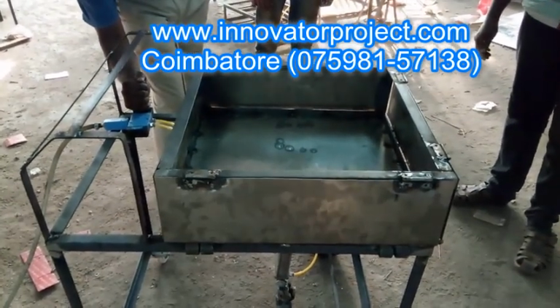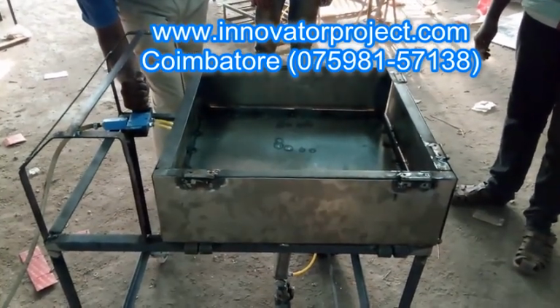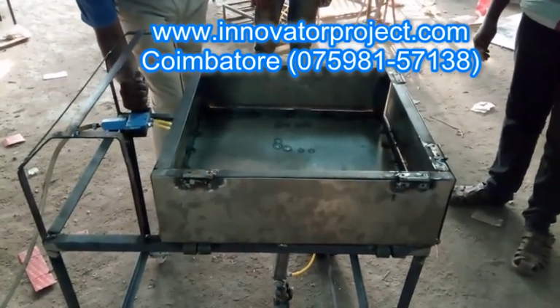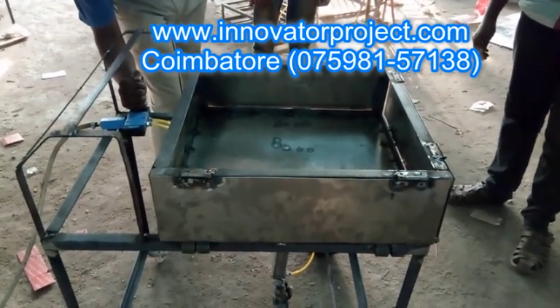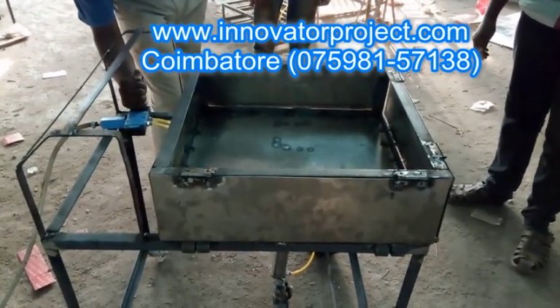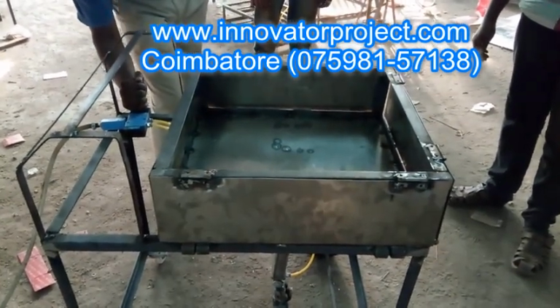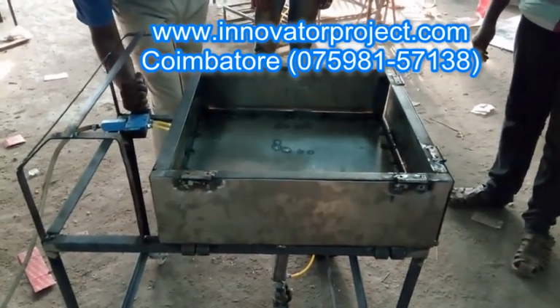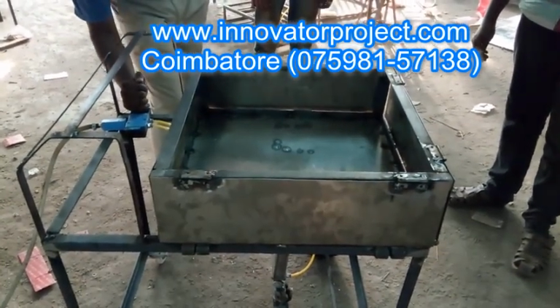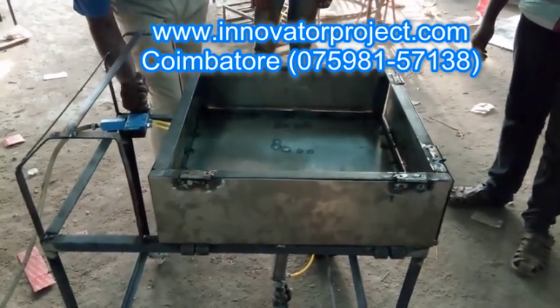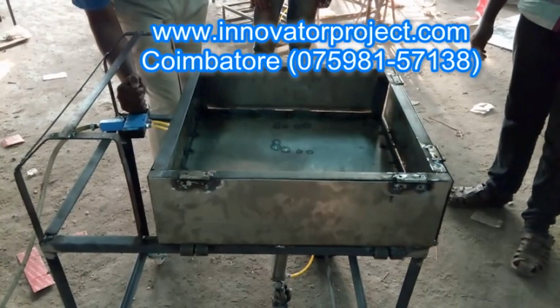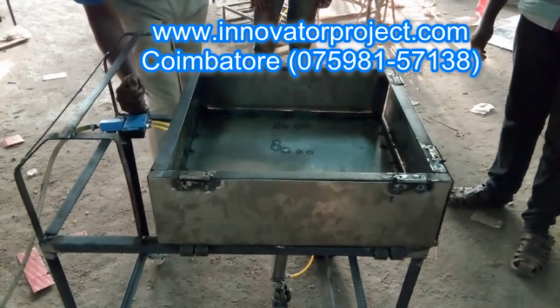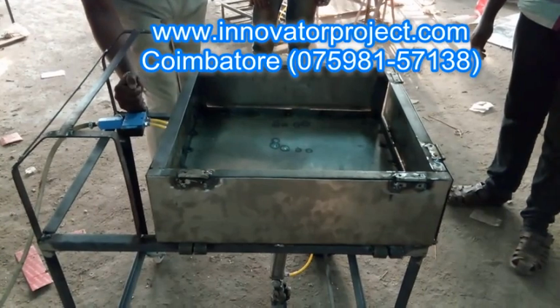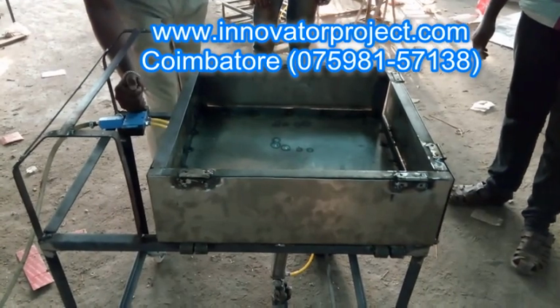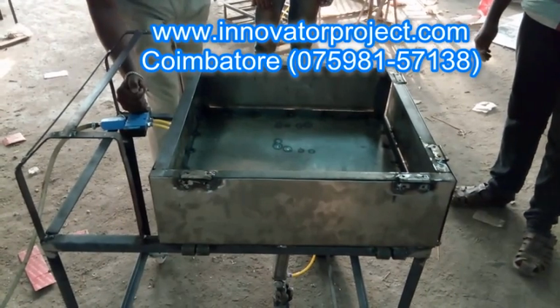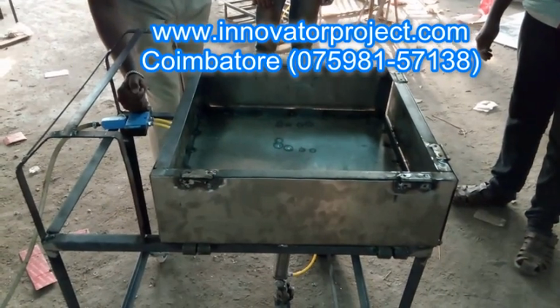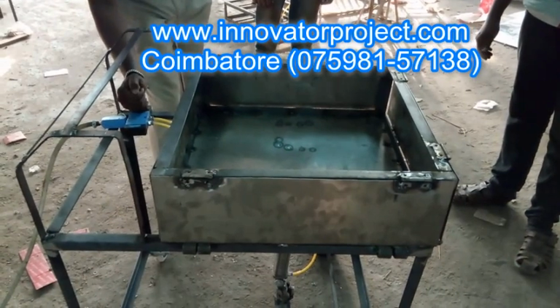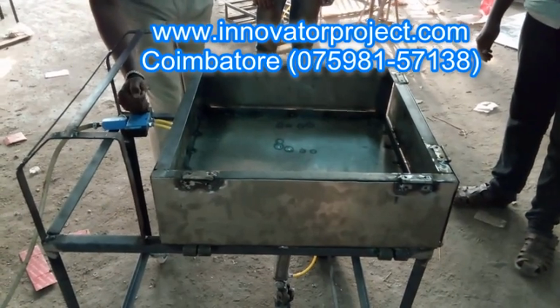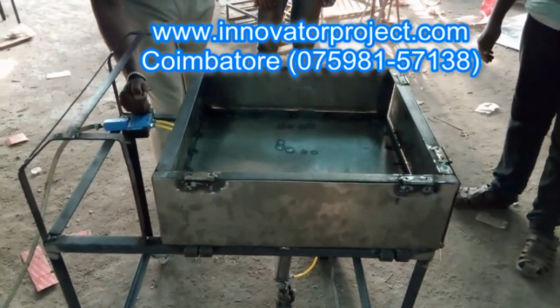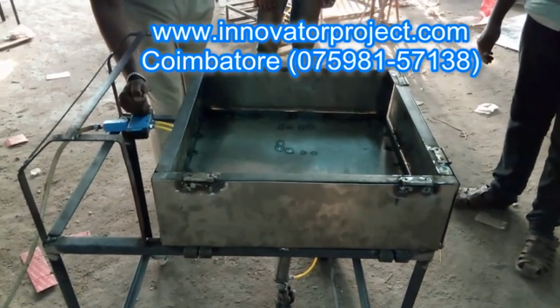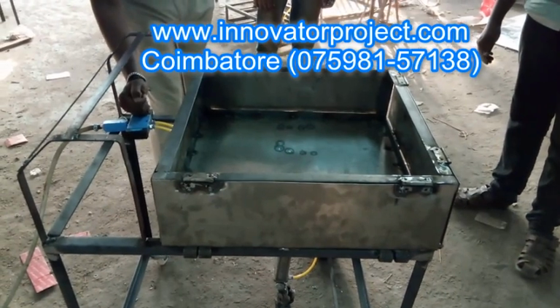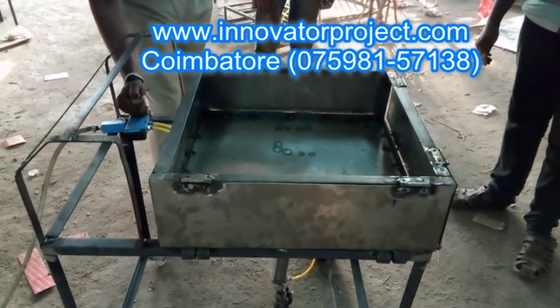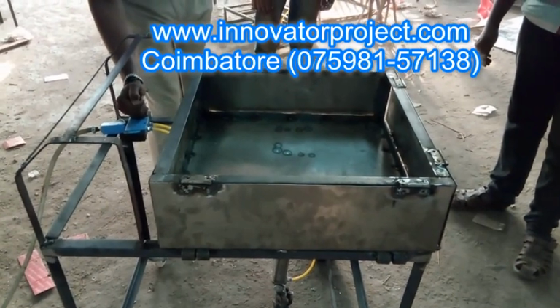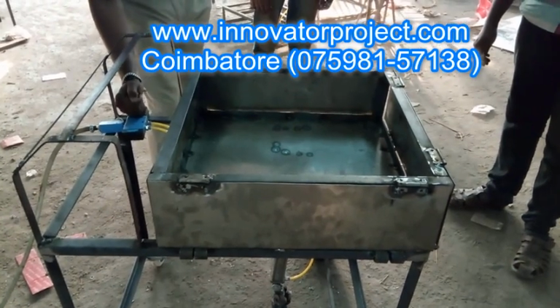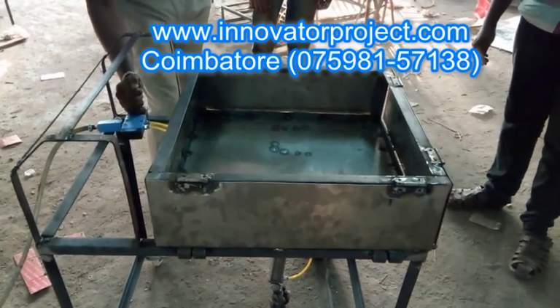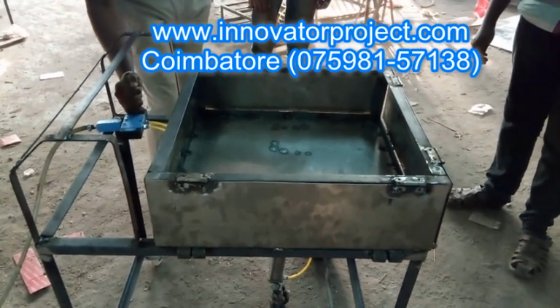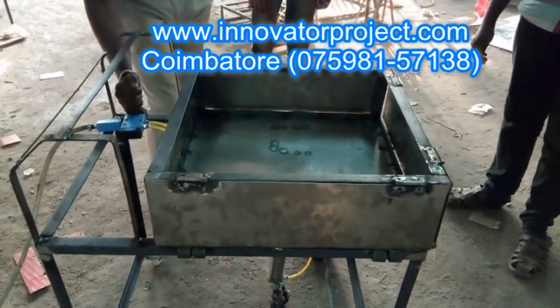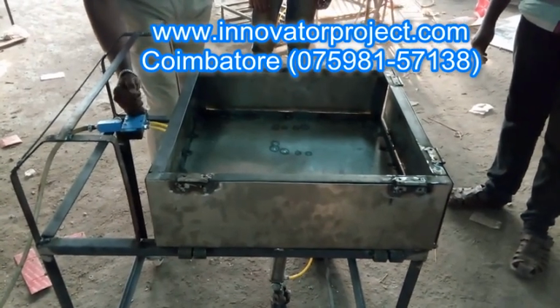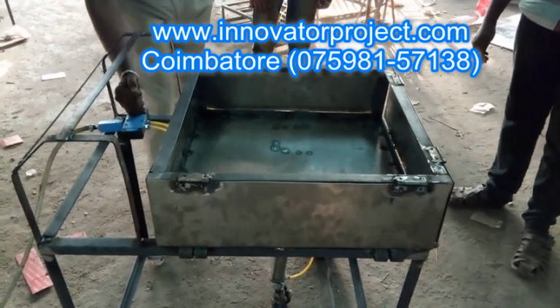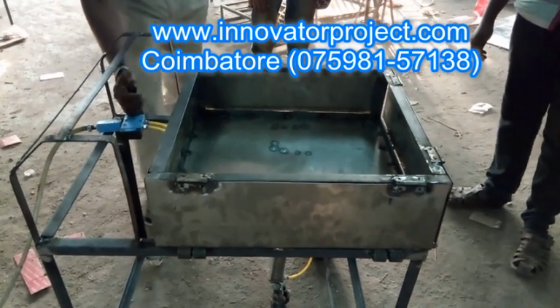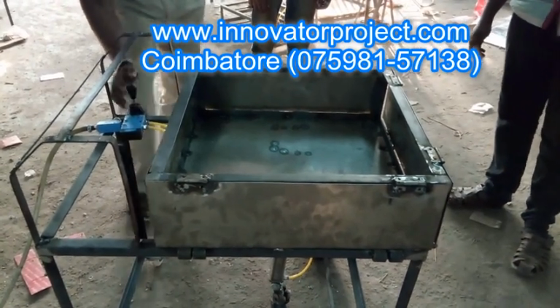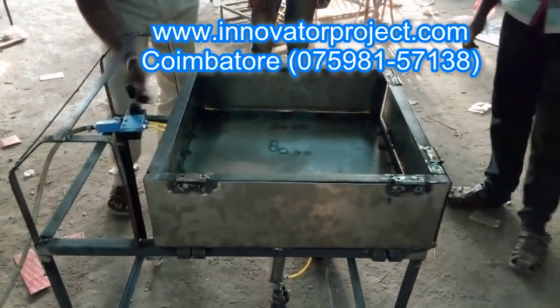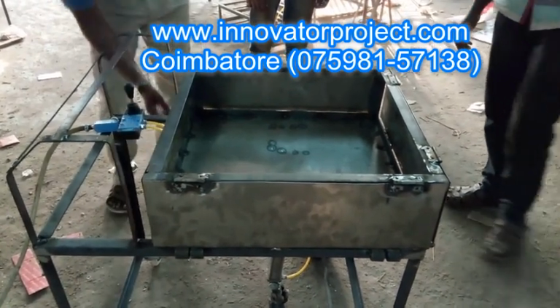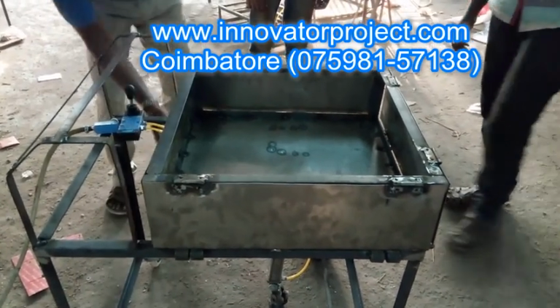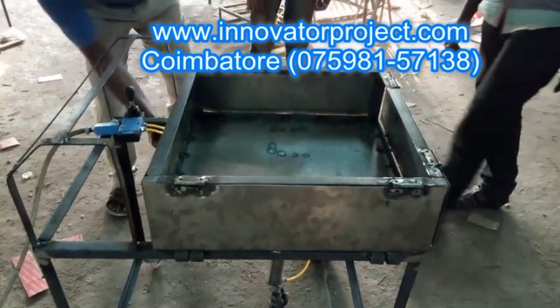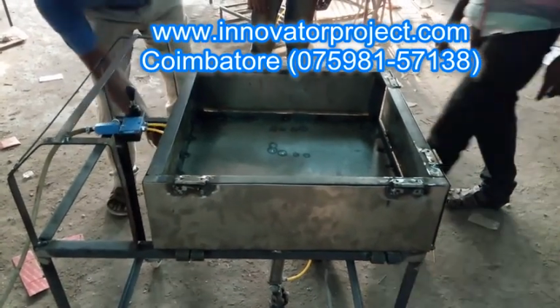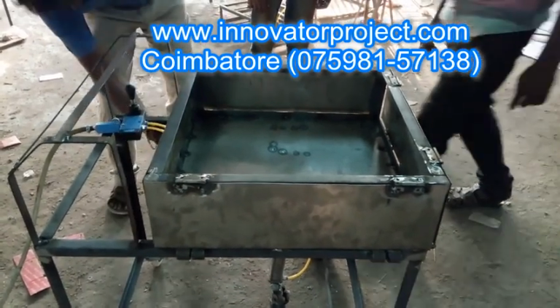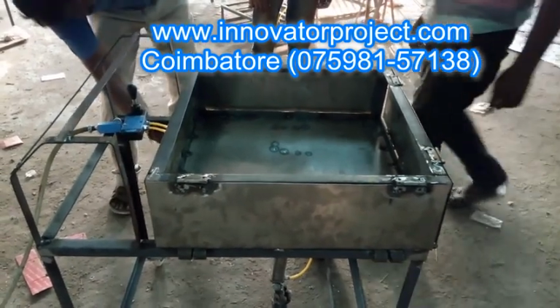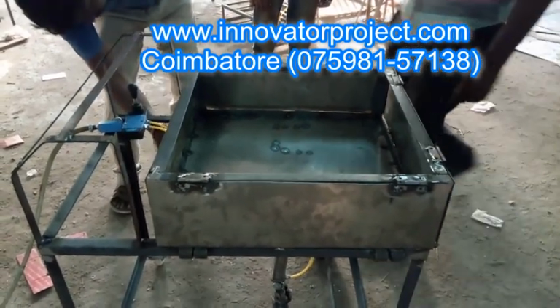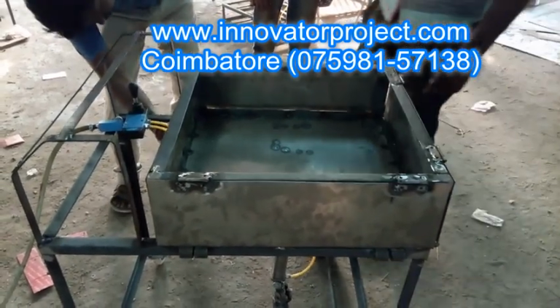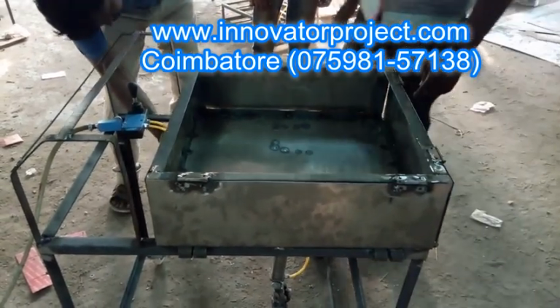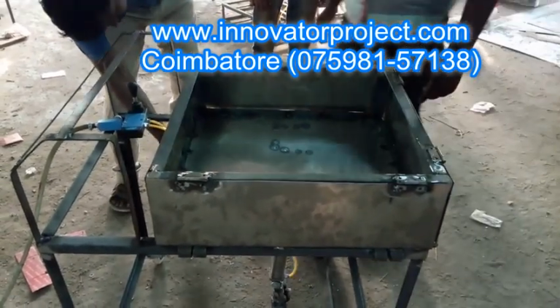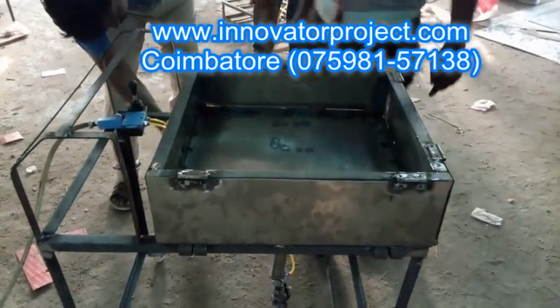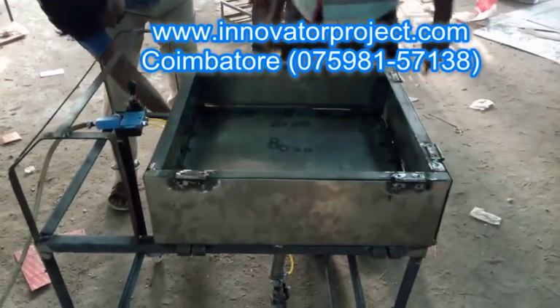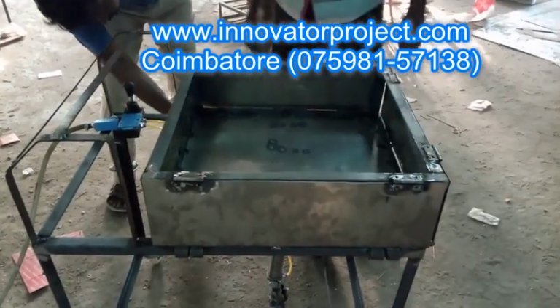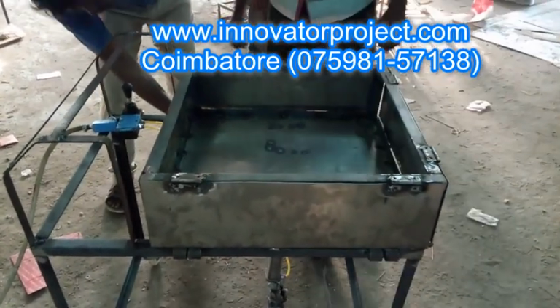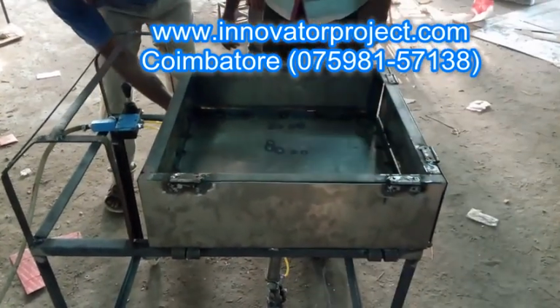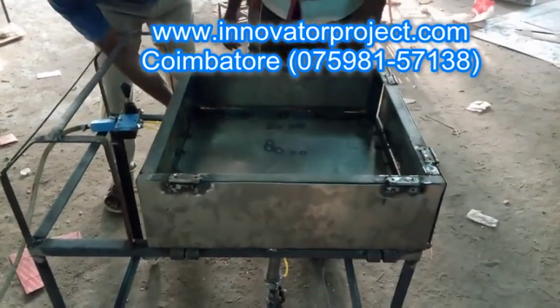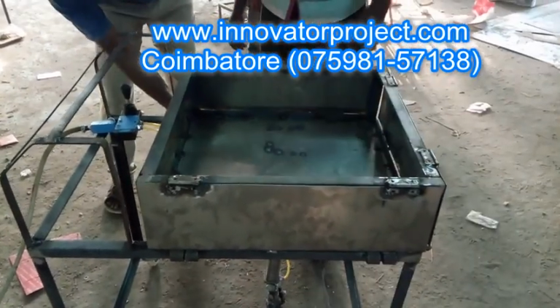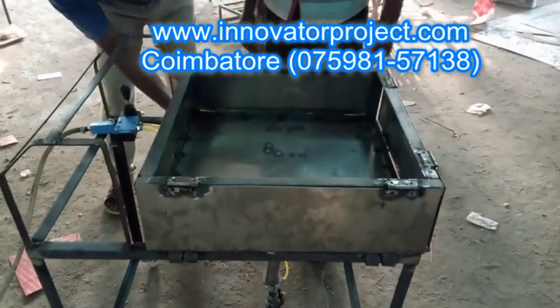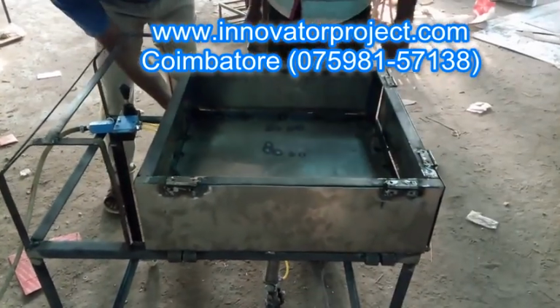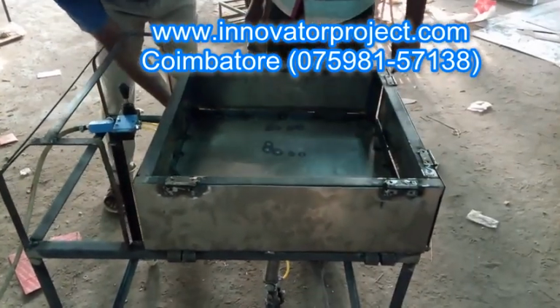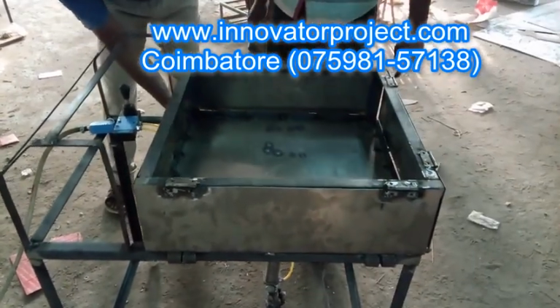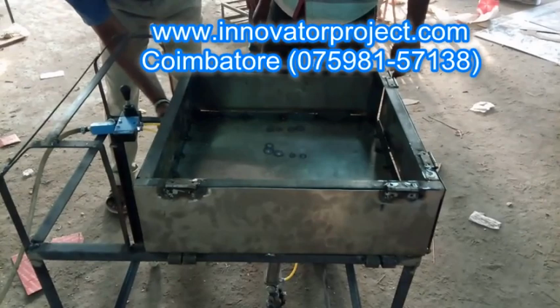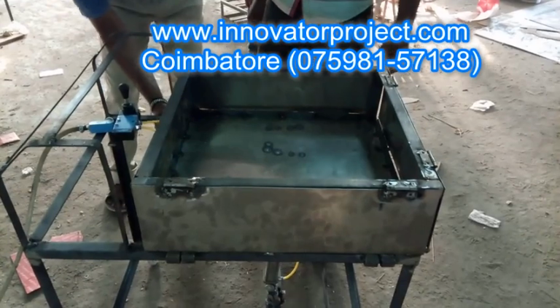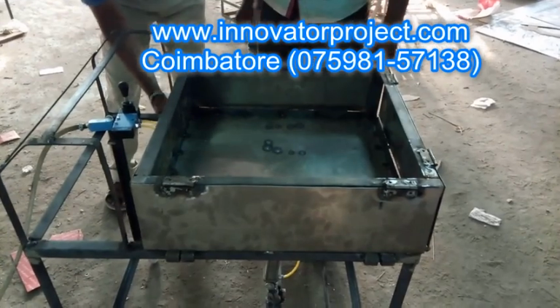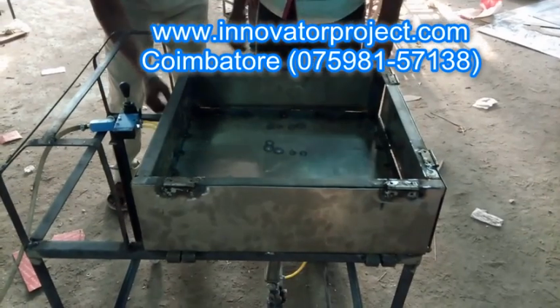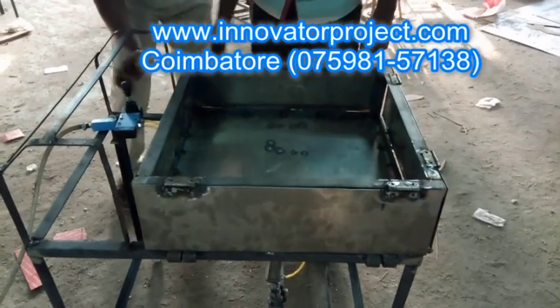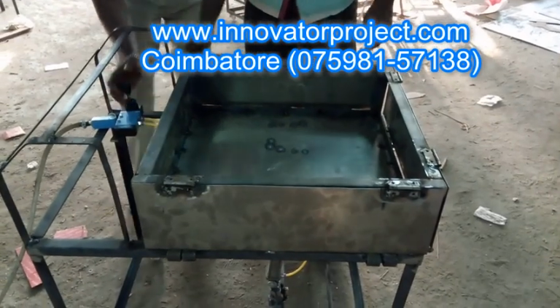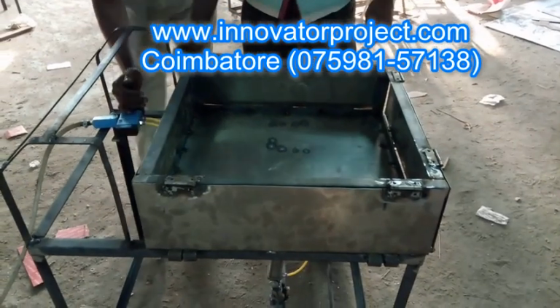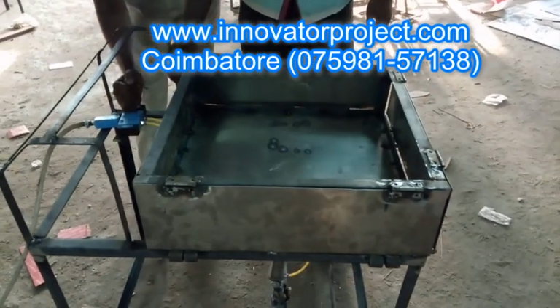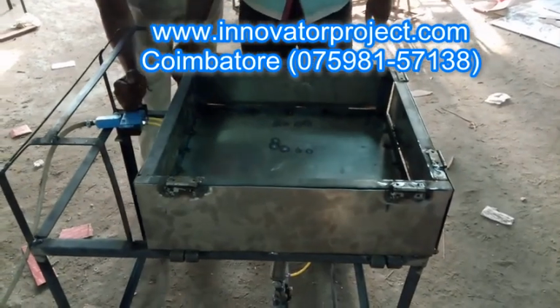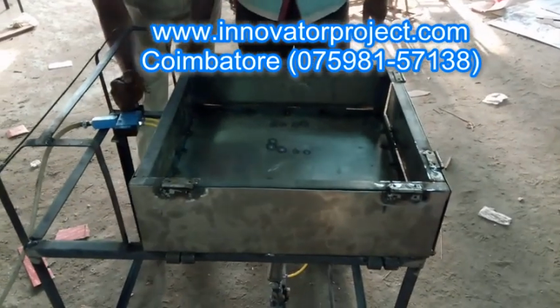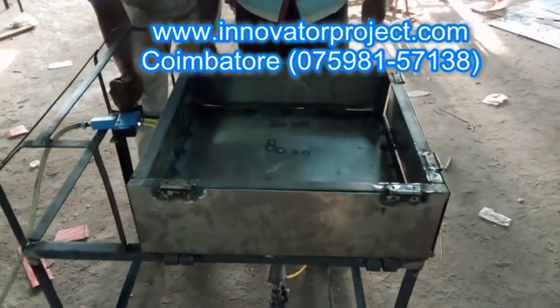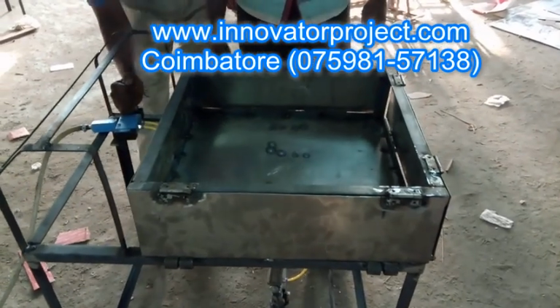We help students not only in the manufacturing and fabricating parts of the project, but also in the report writing and paper publishing parts.